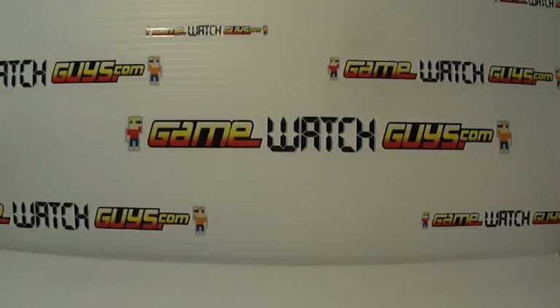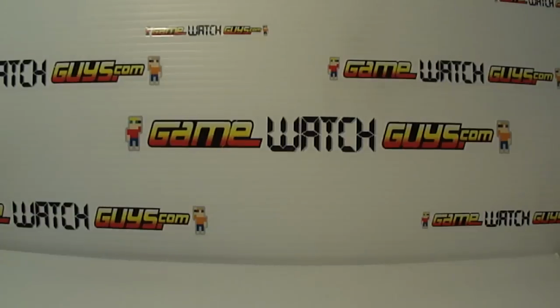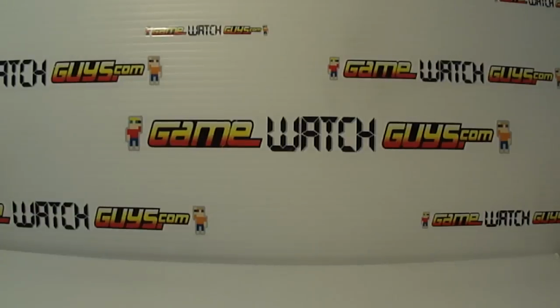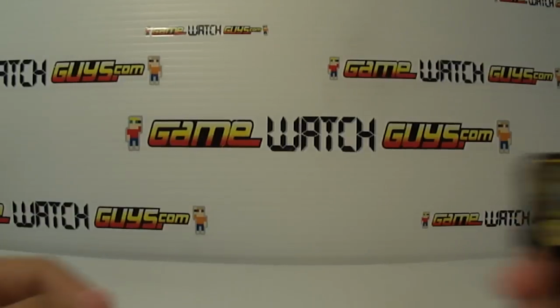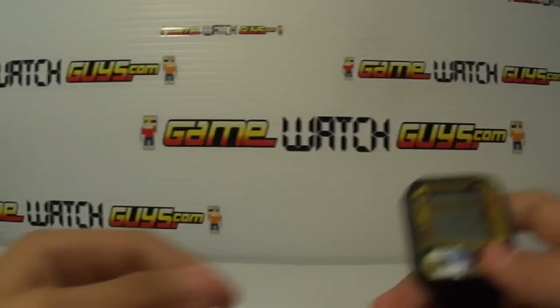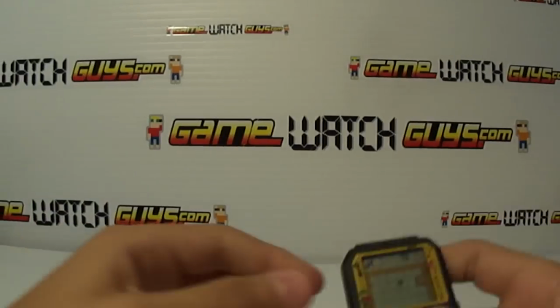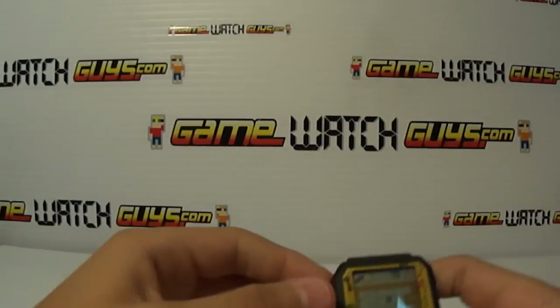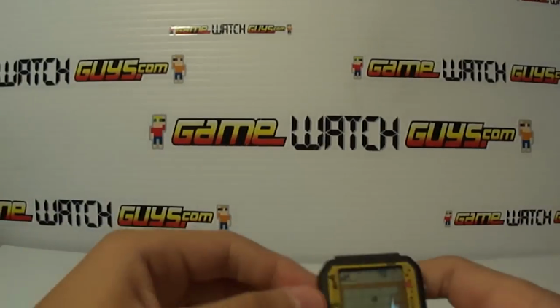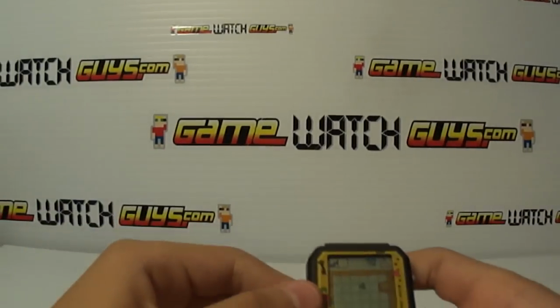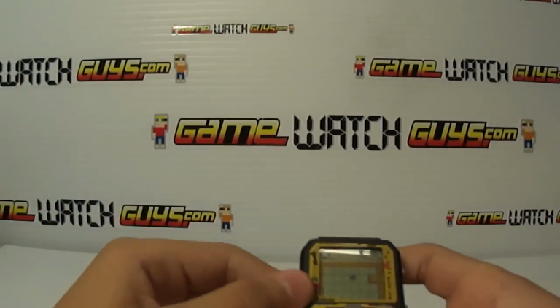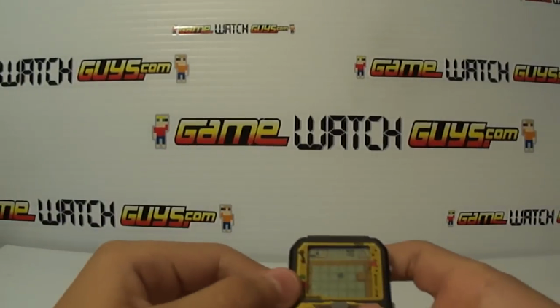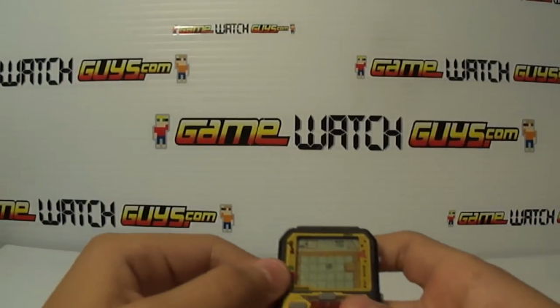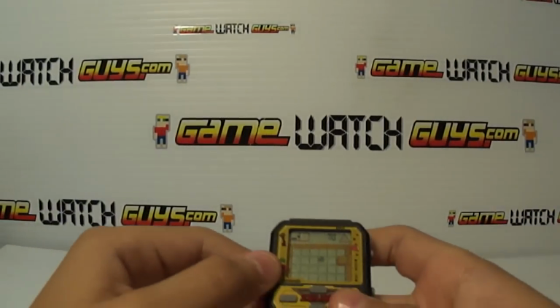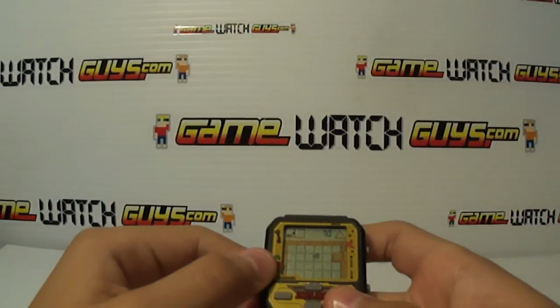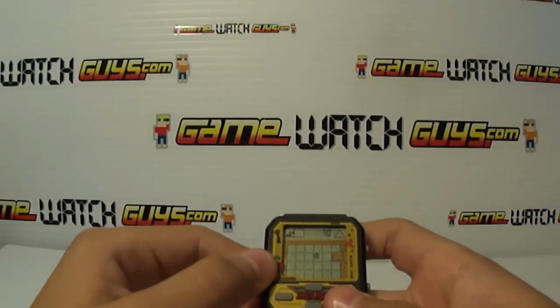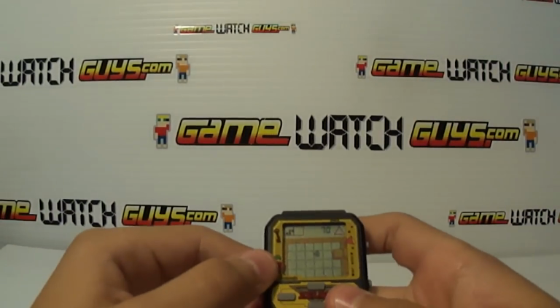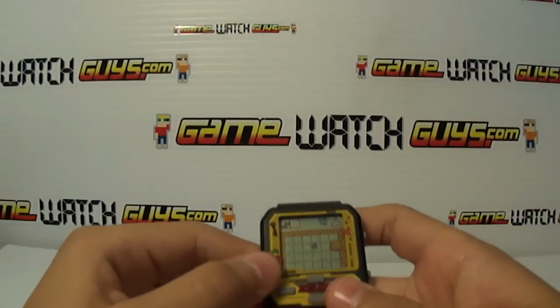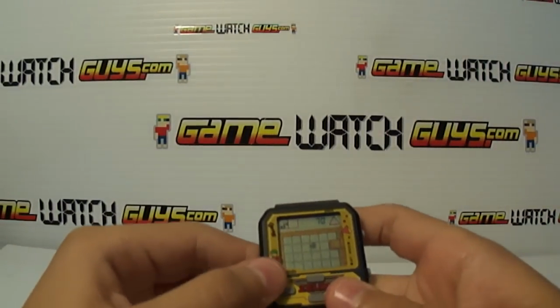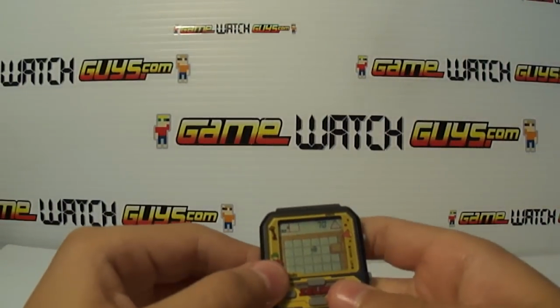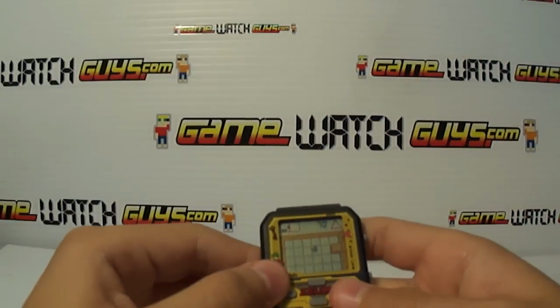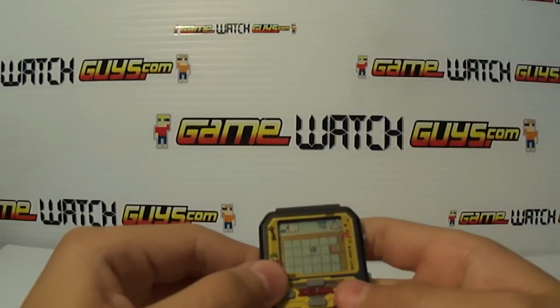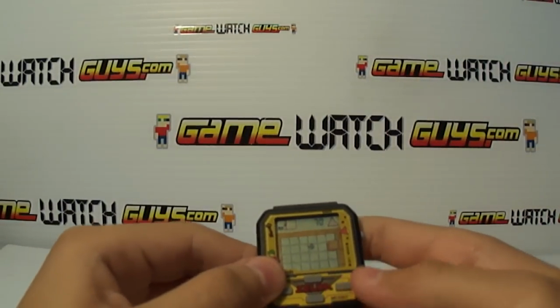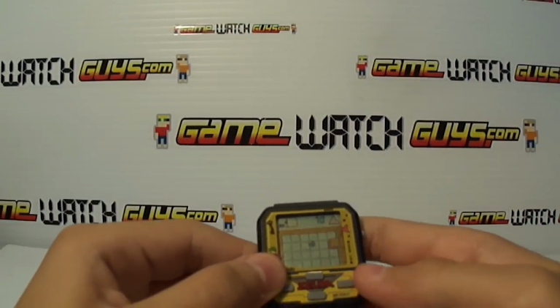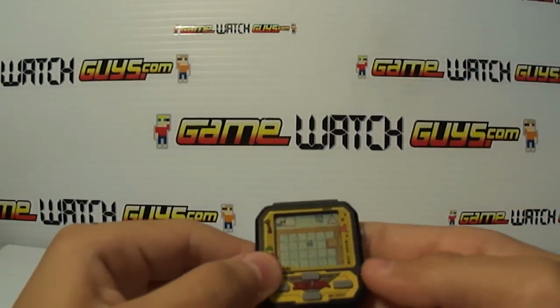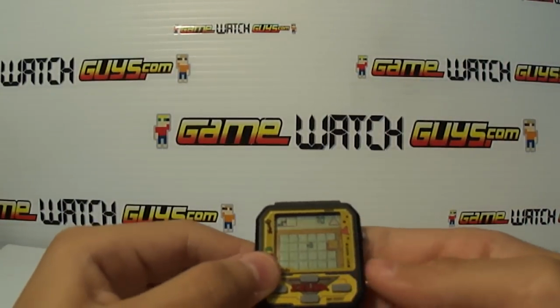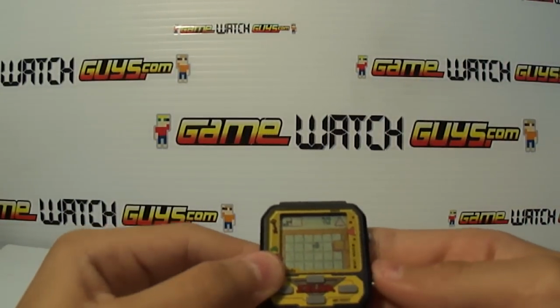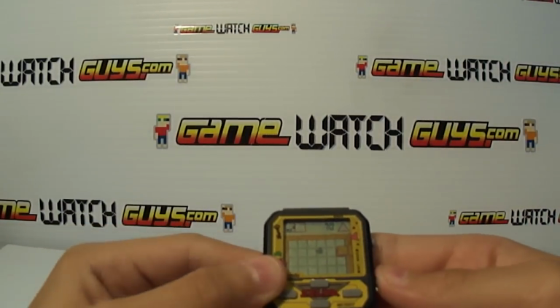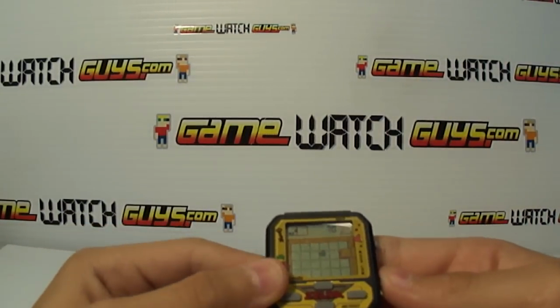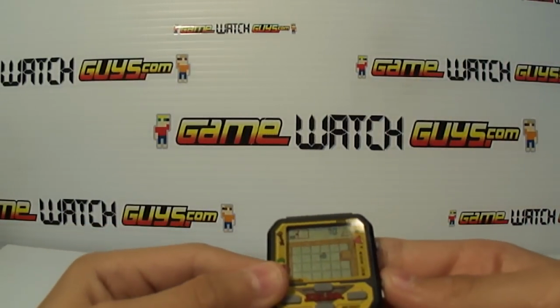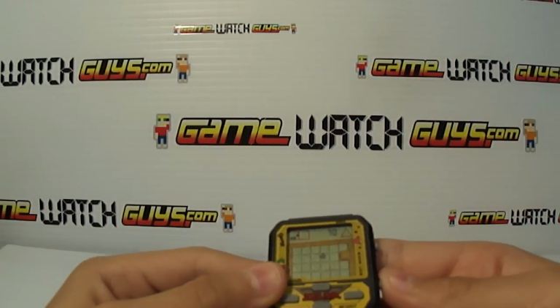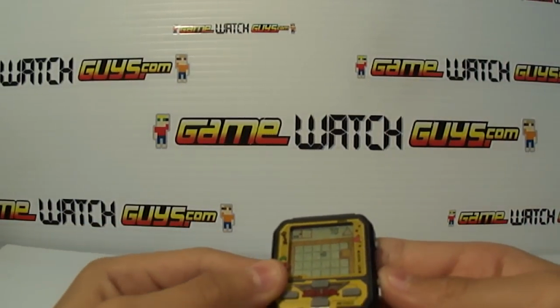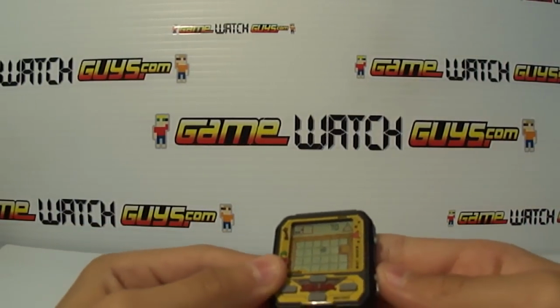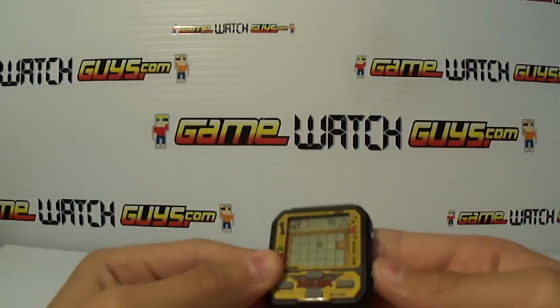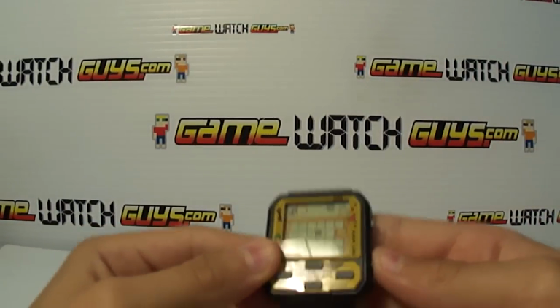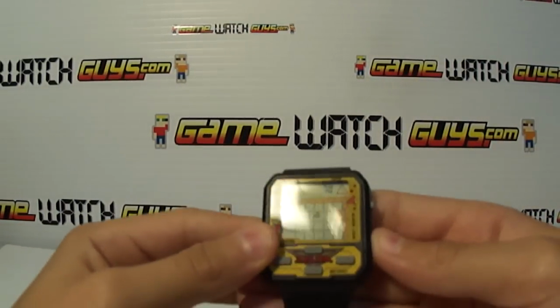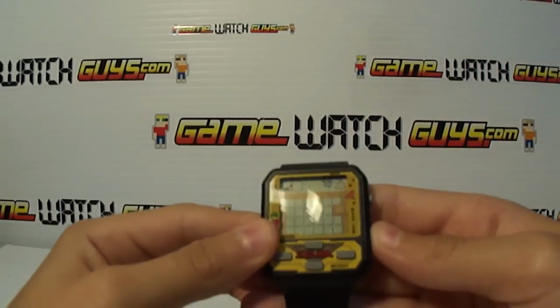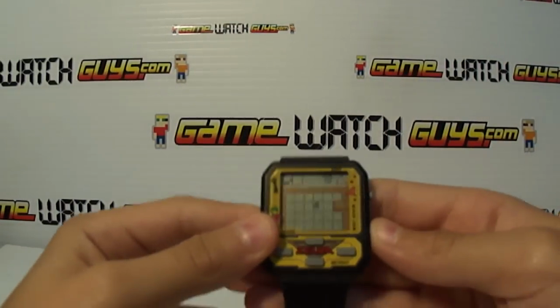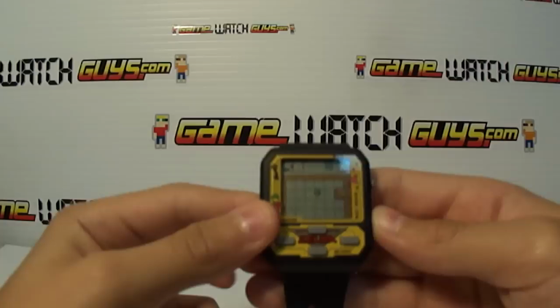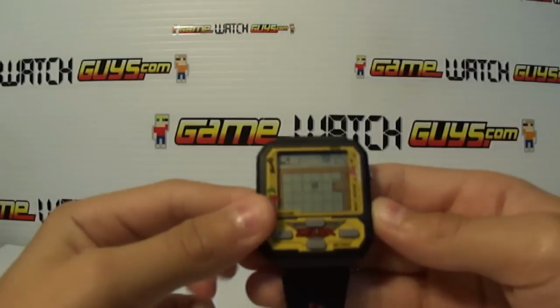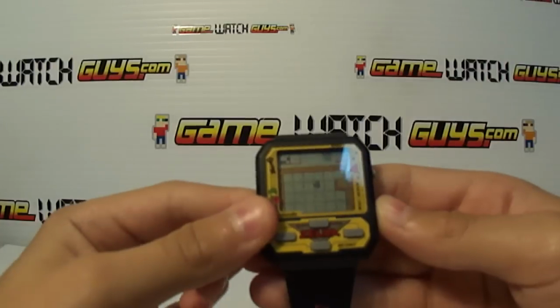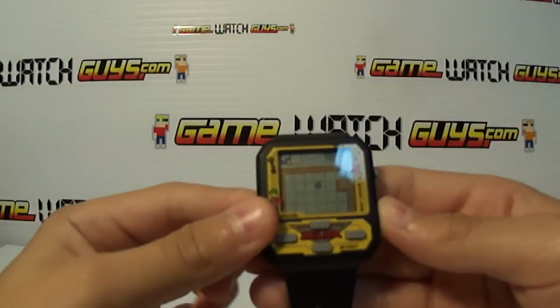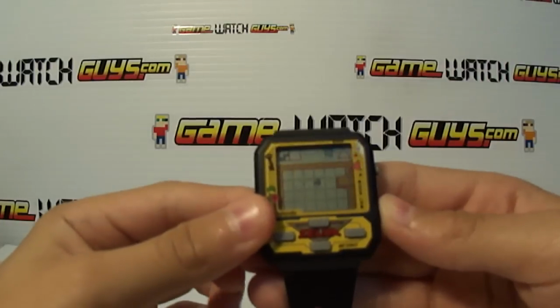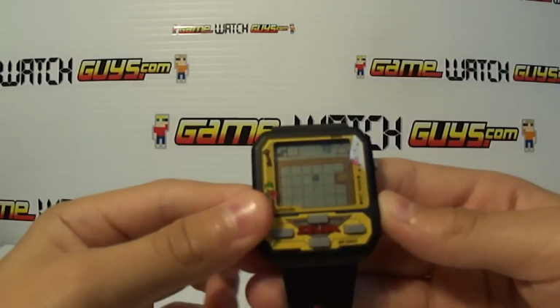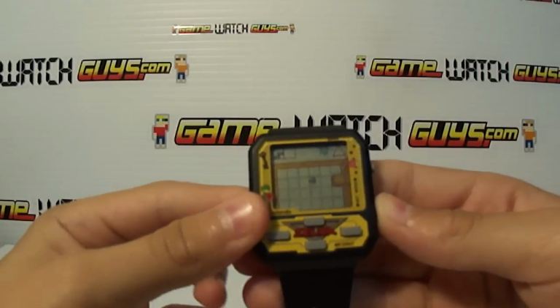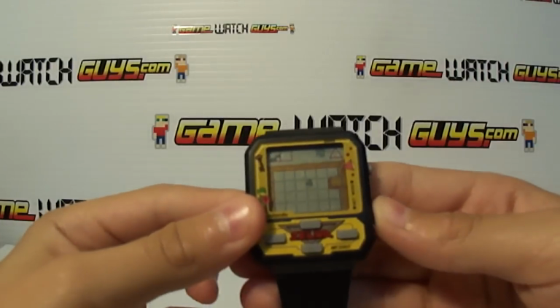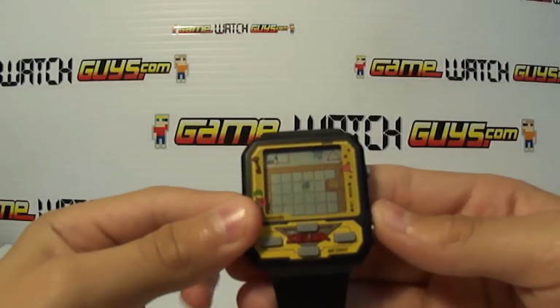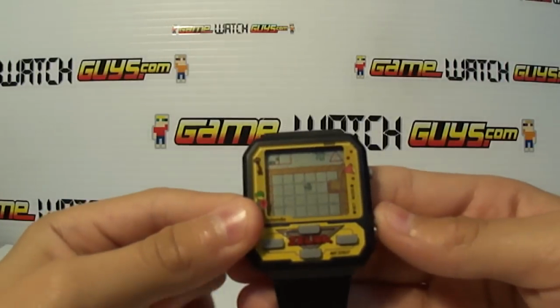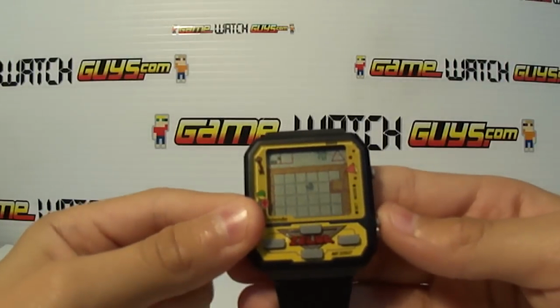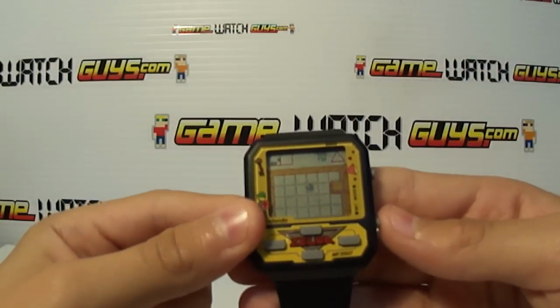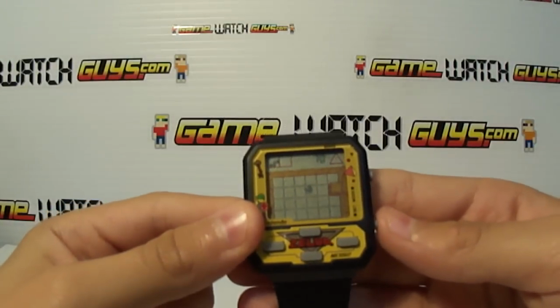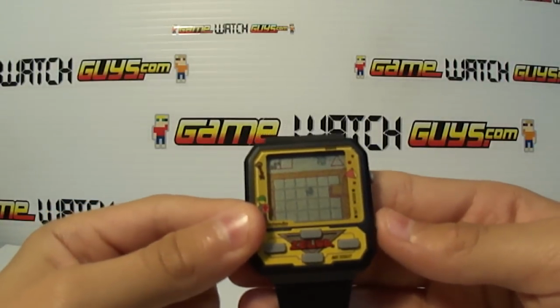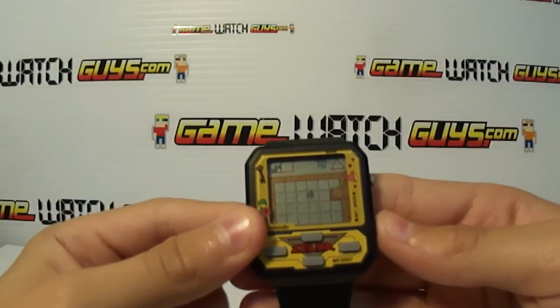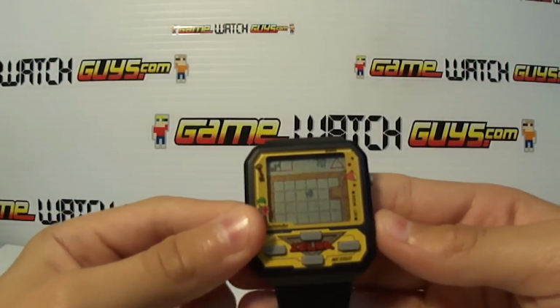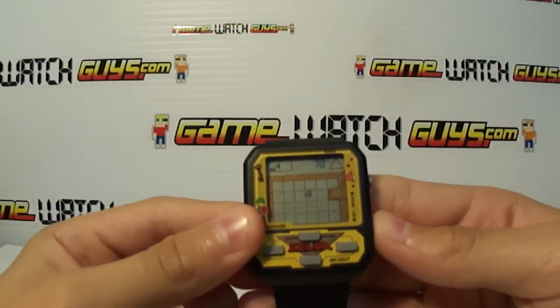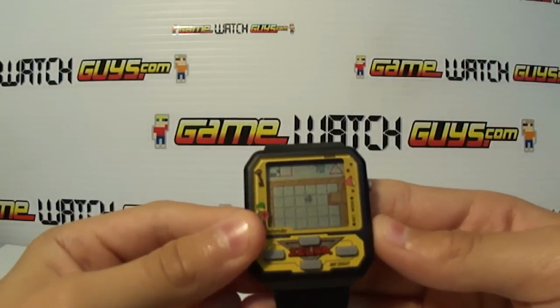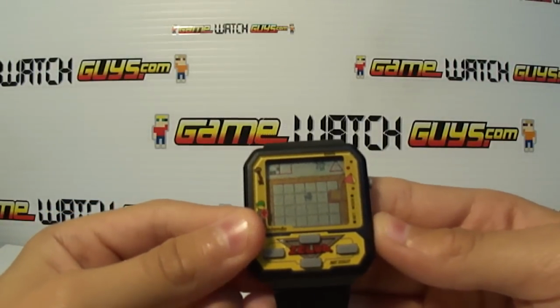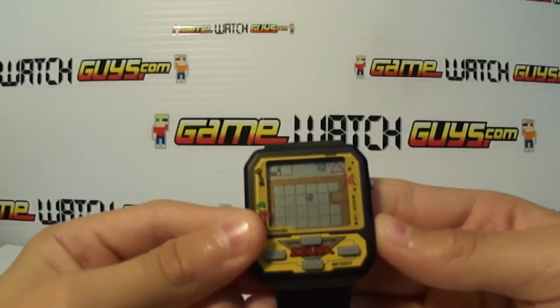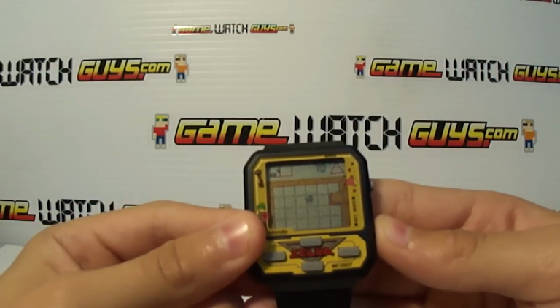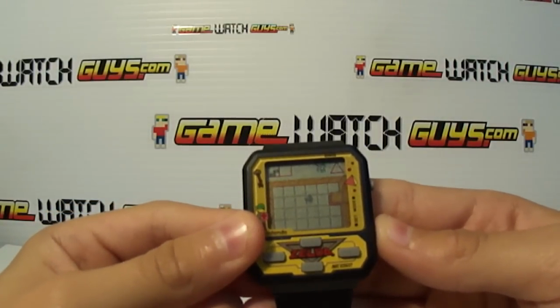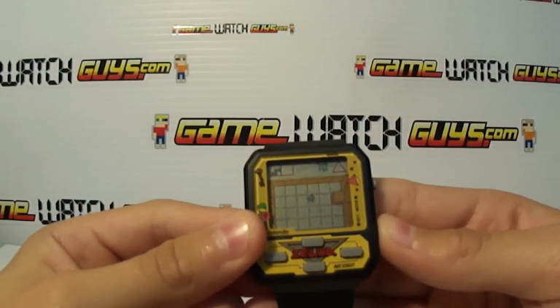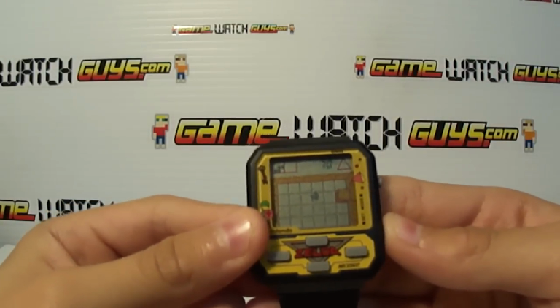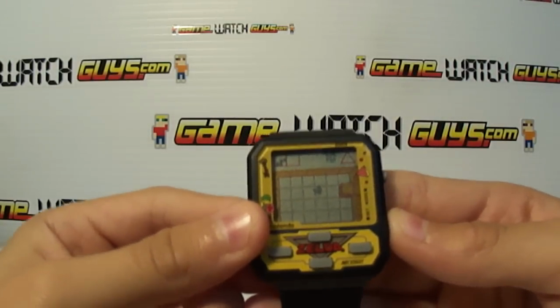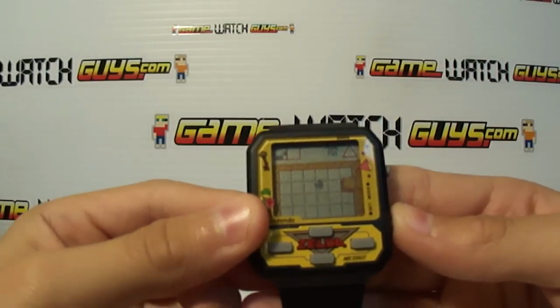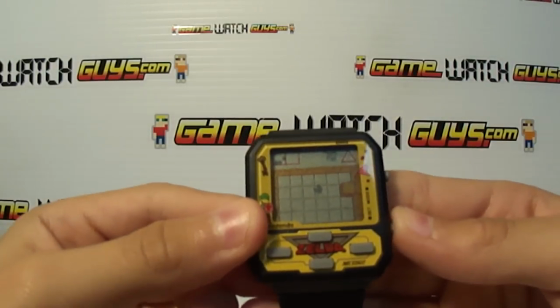We got Neil. Neil is going to introduce us to the Zelda Watch today. Show us how it works, Neil.